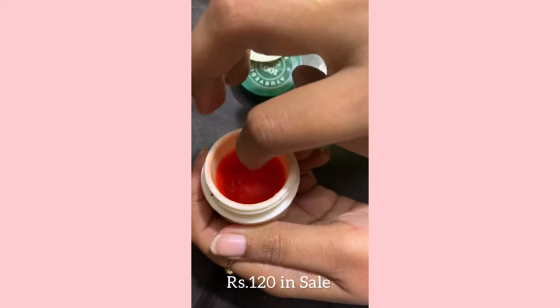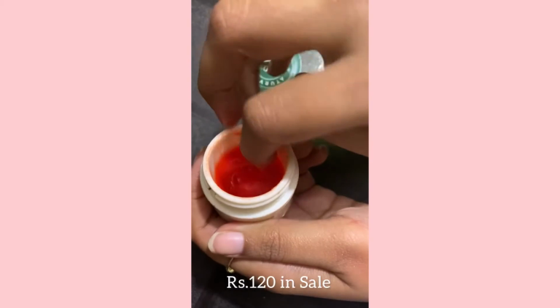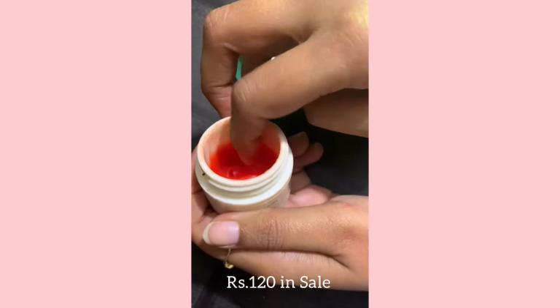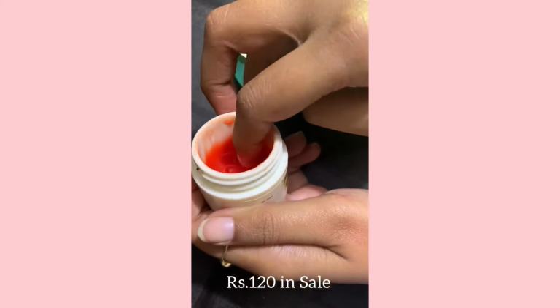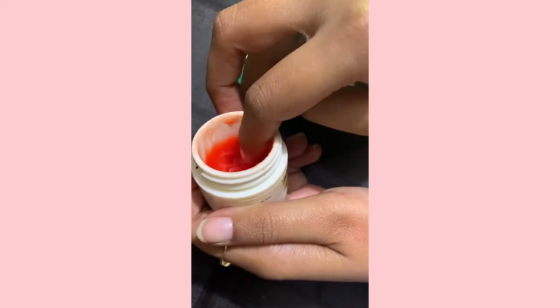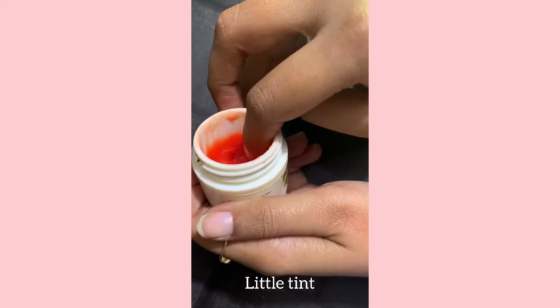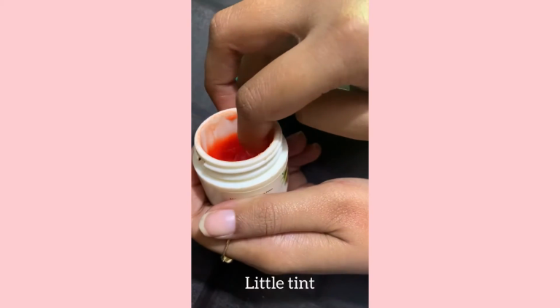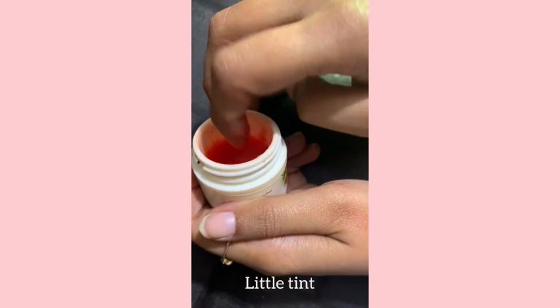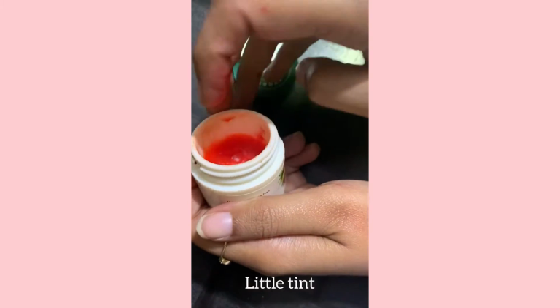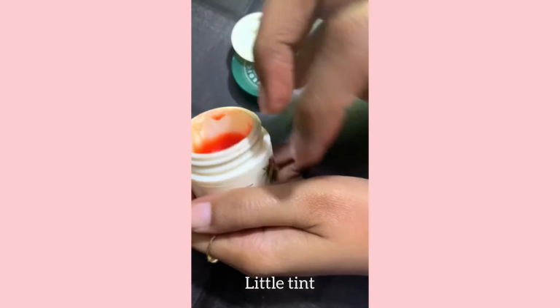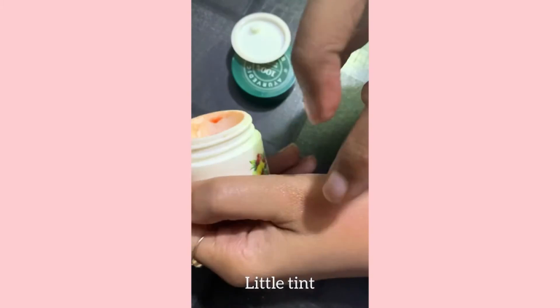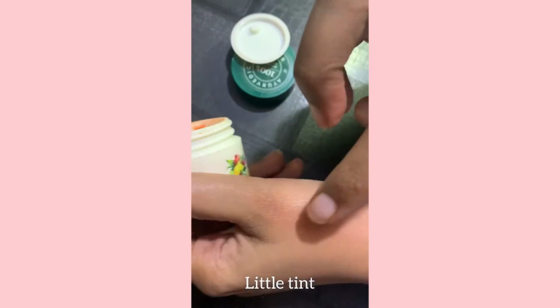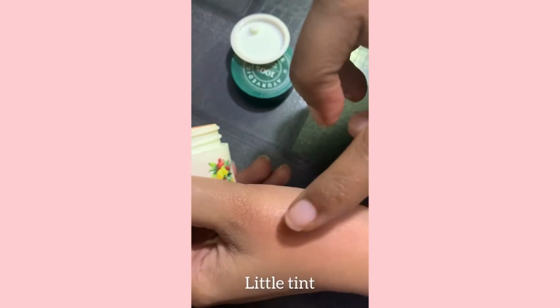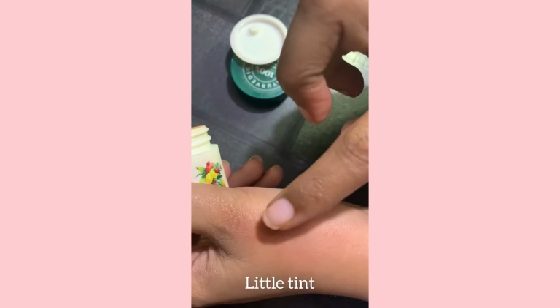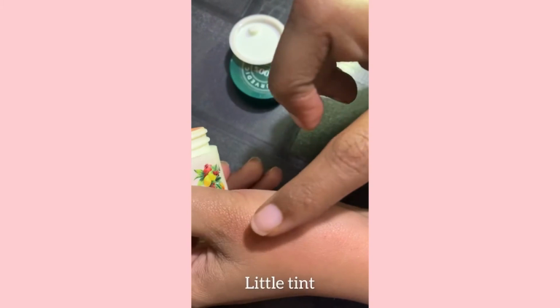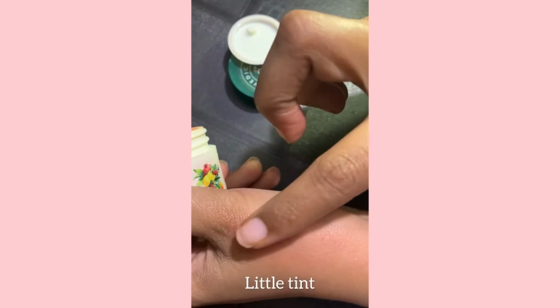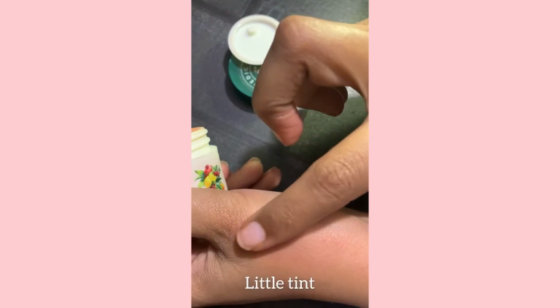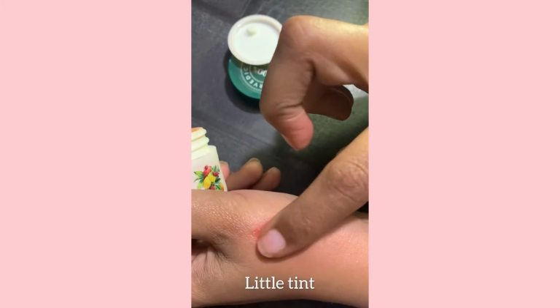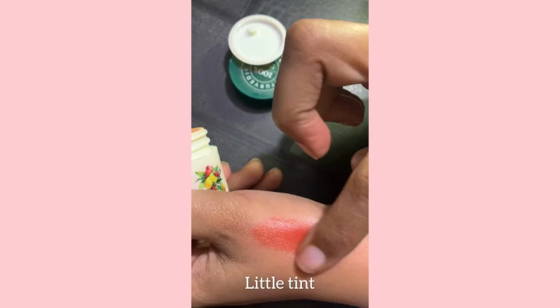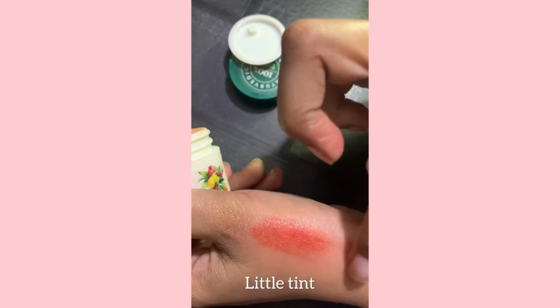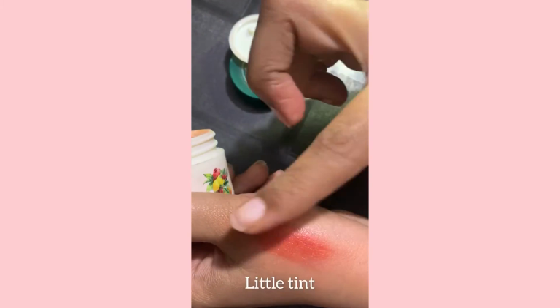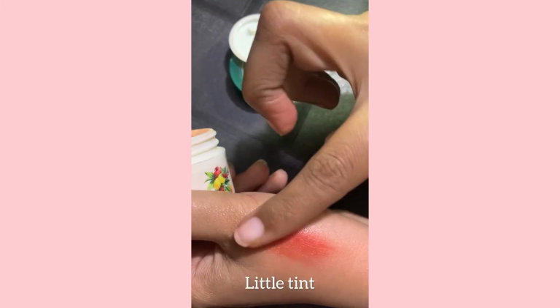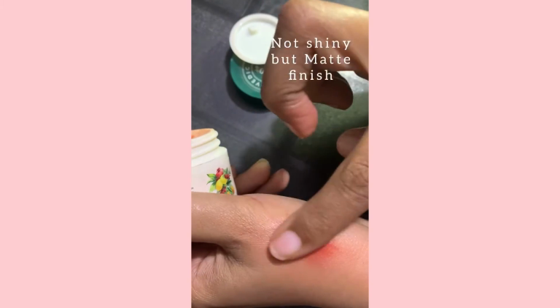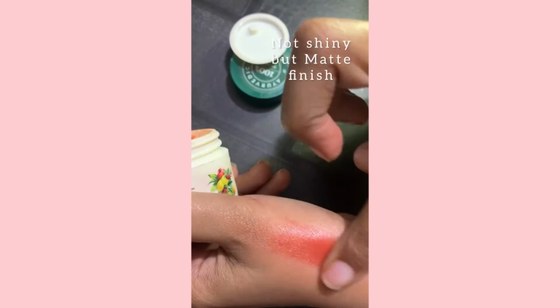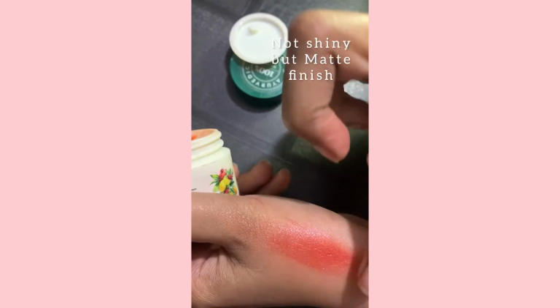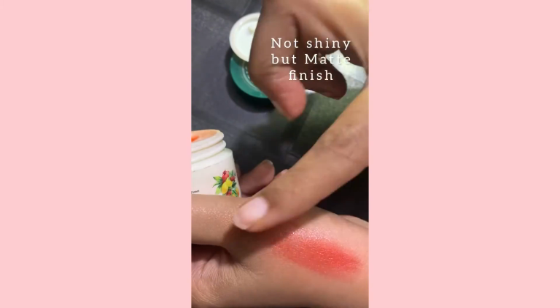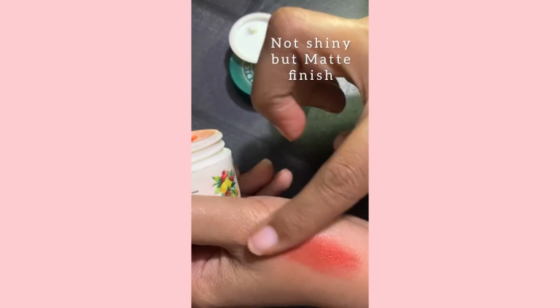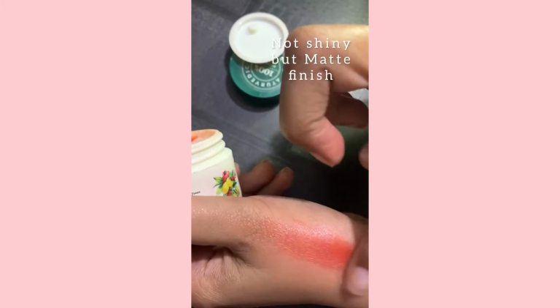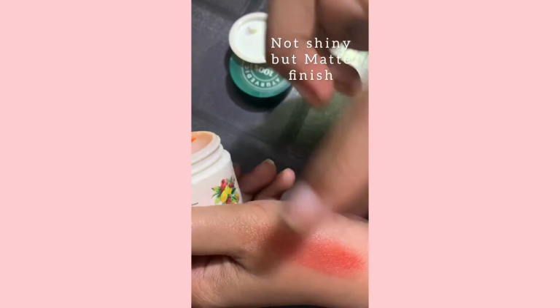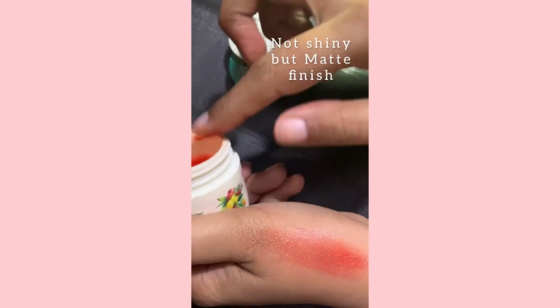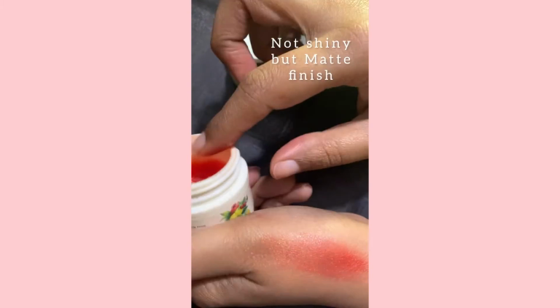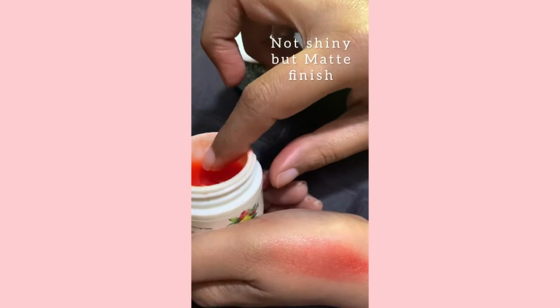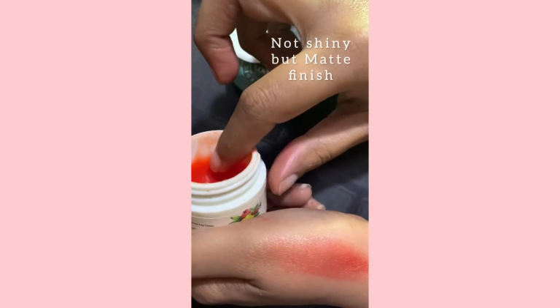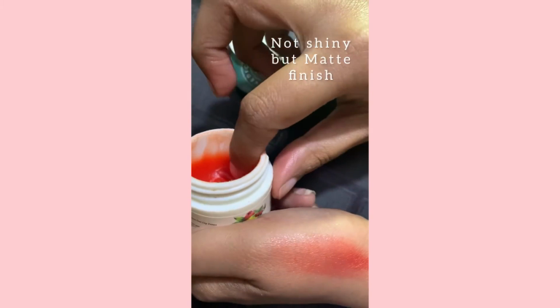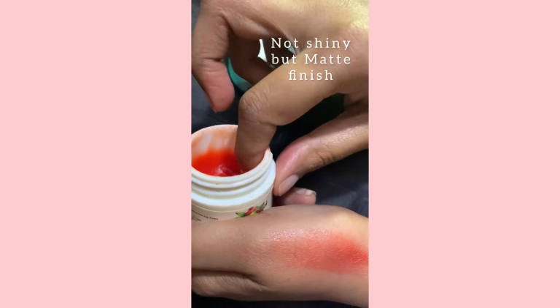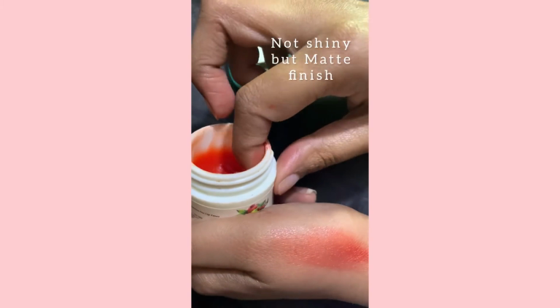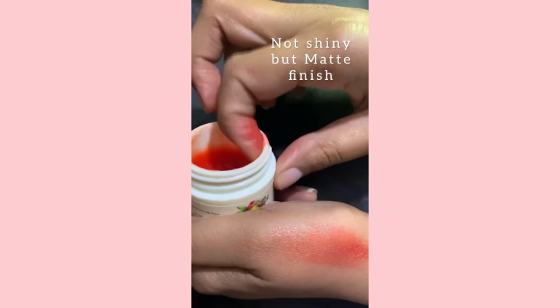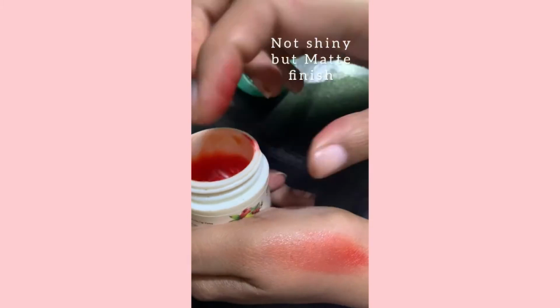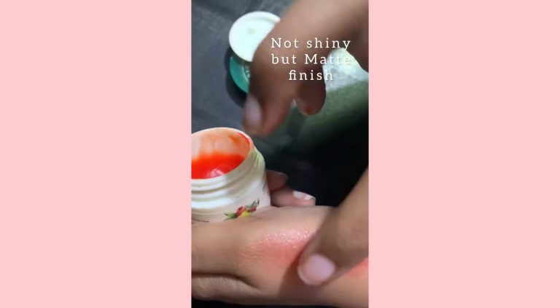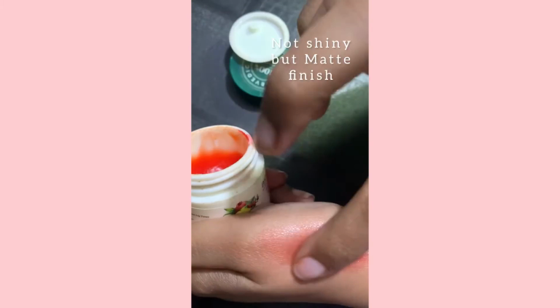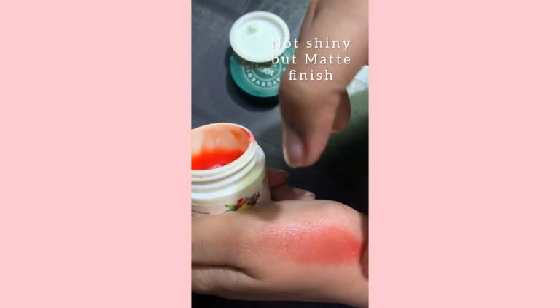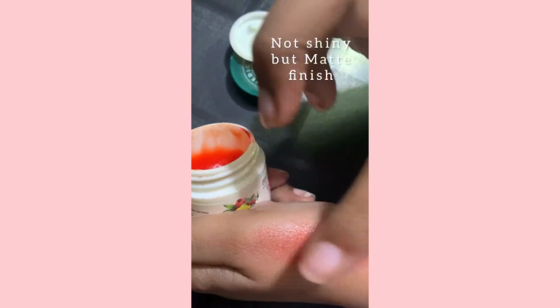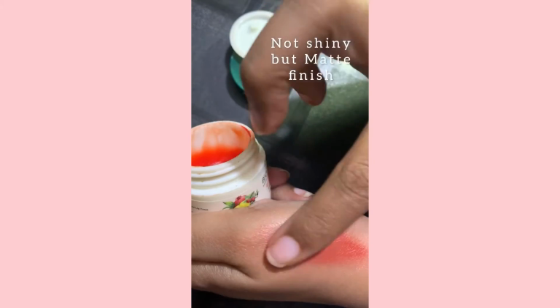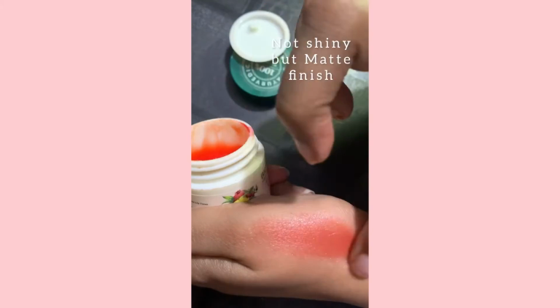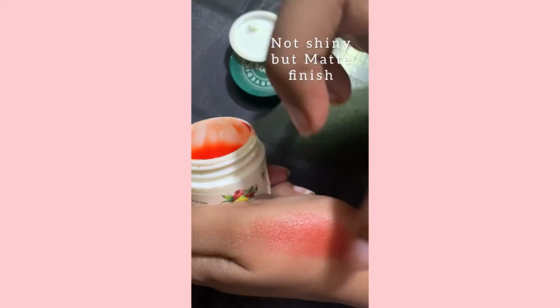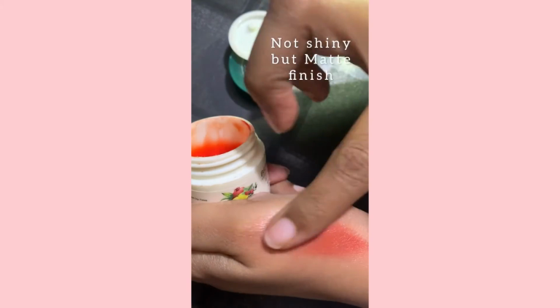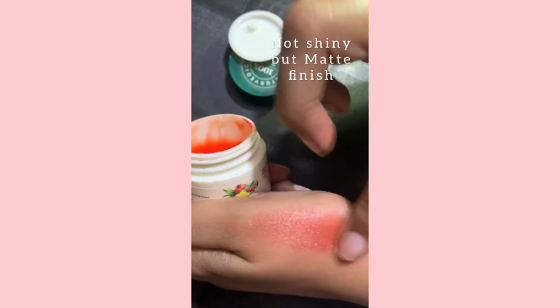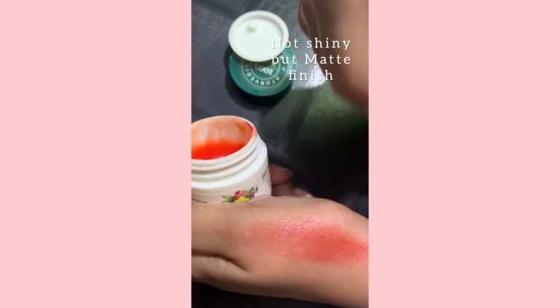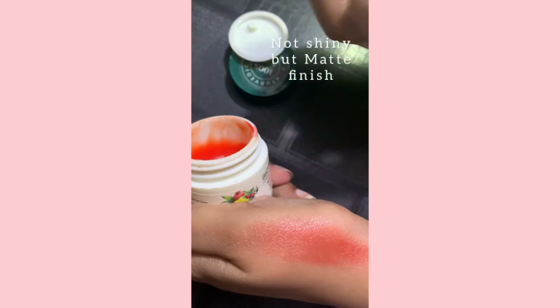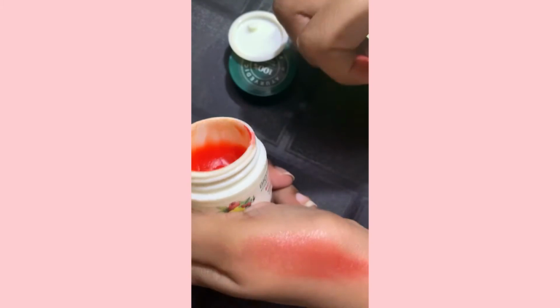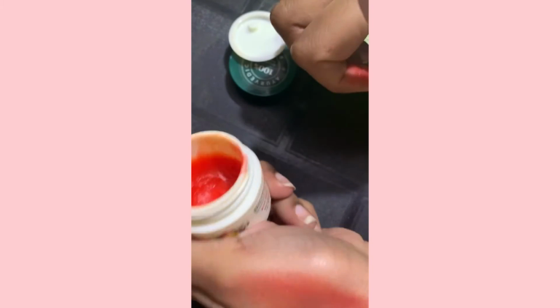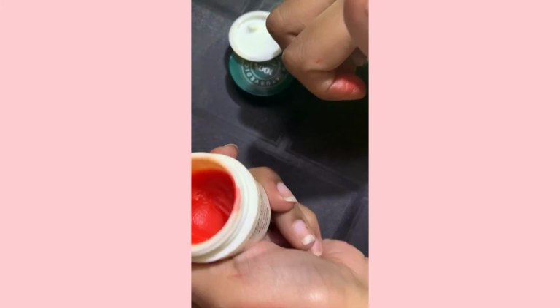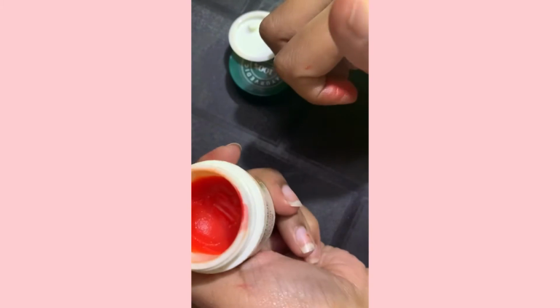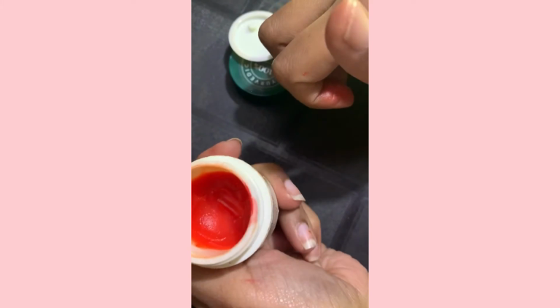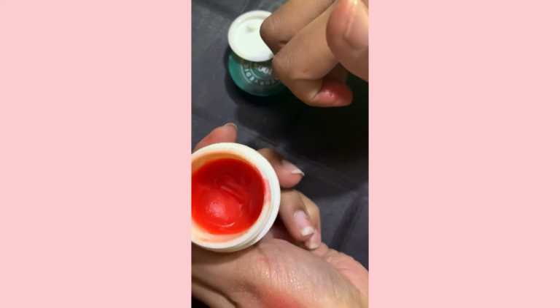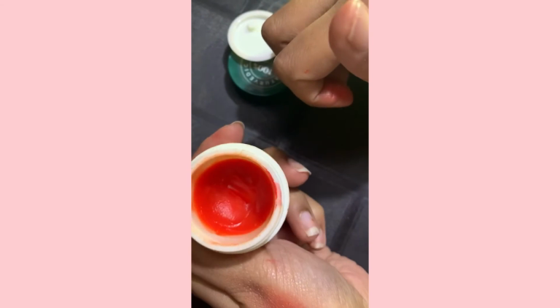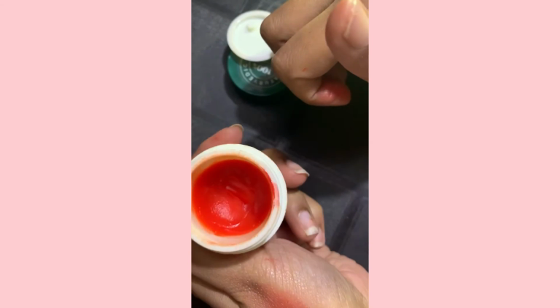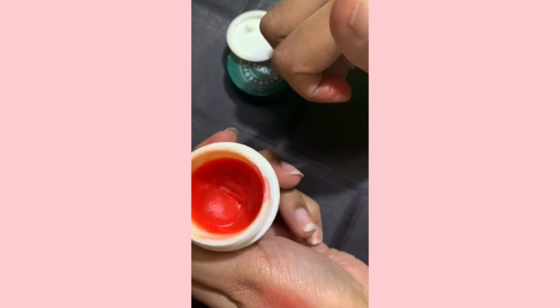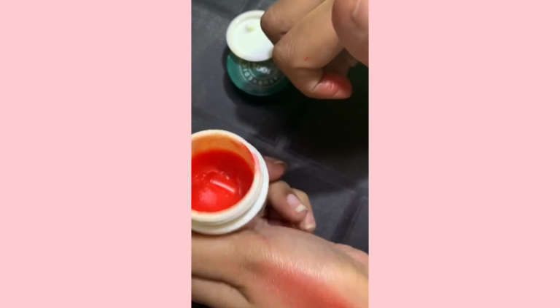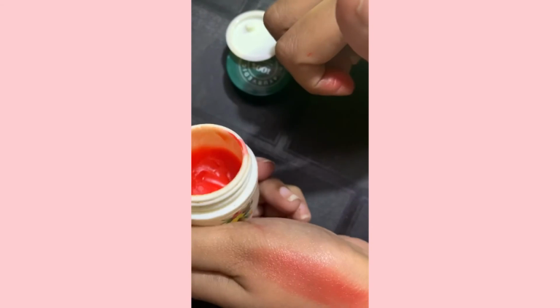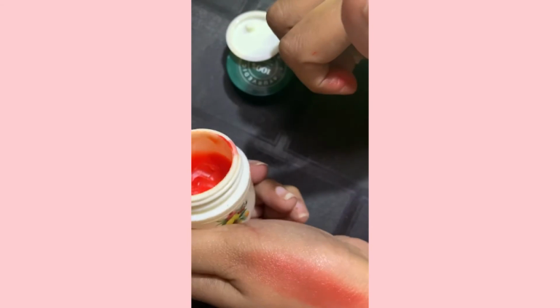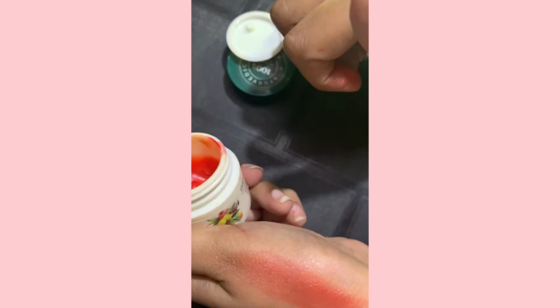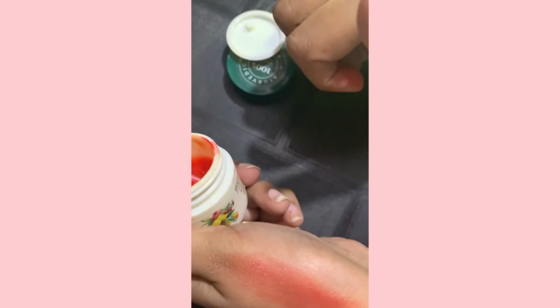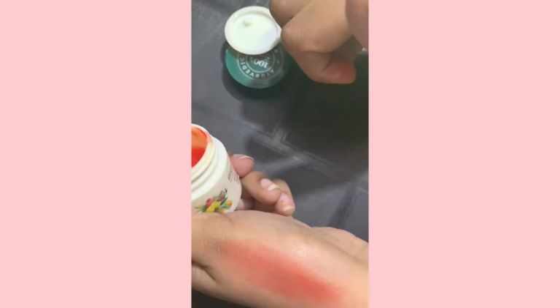Next is Biotique Bio Fruit lip balm, which has a little tint. It stays up to one hour and is not too hydrating, so it's not meant for dry lips.